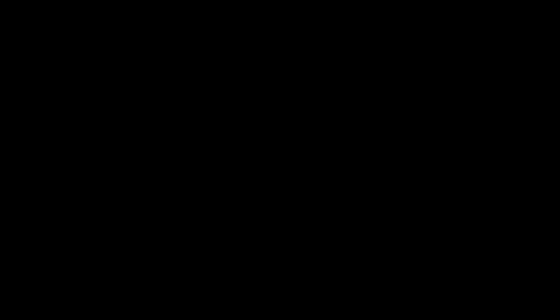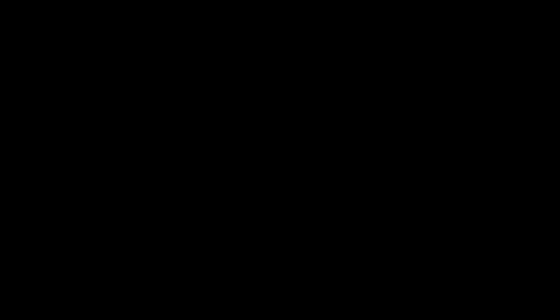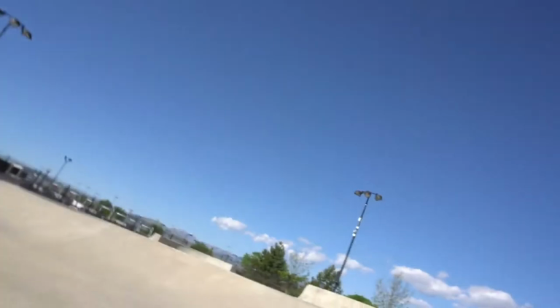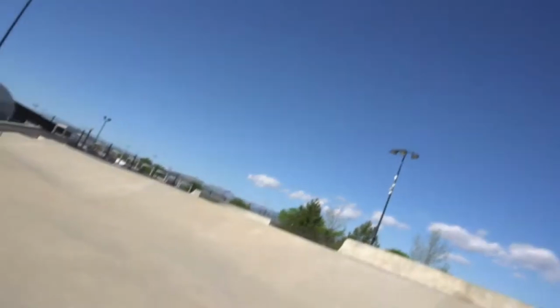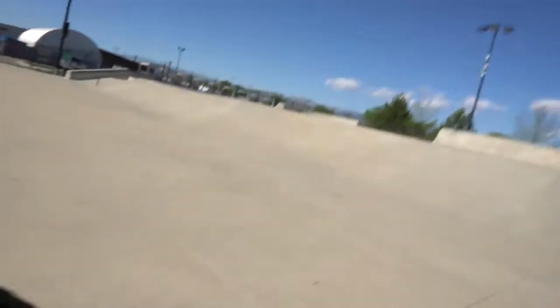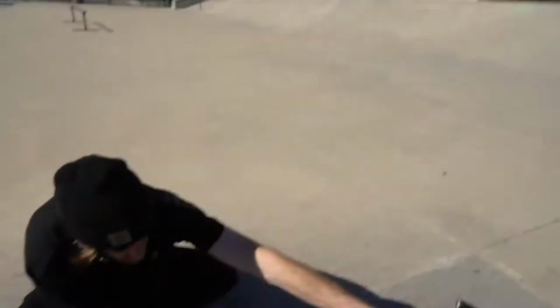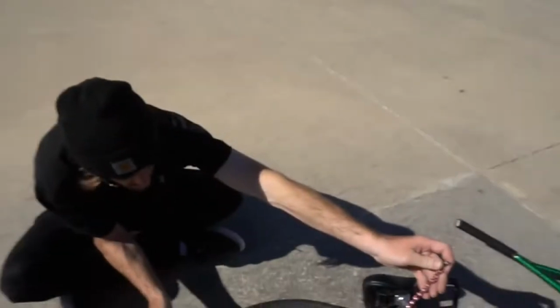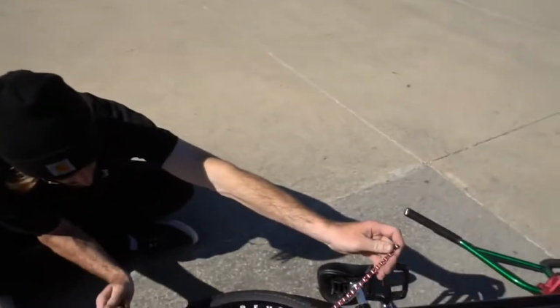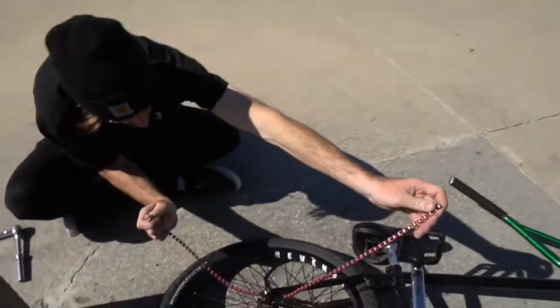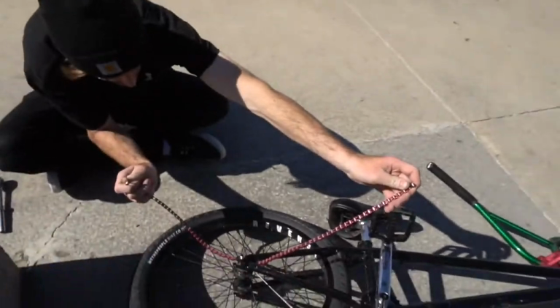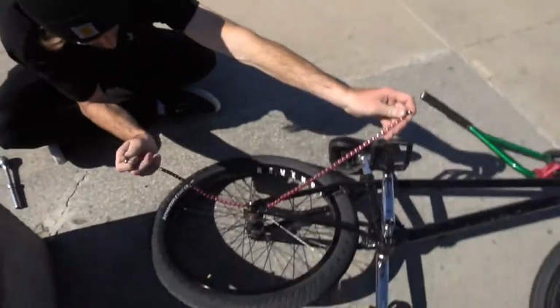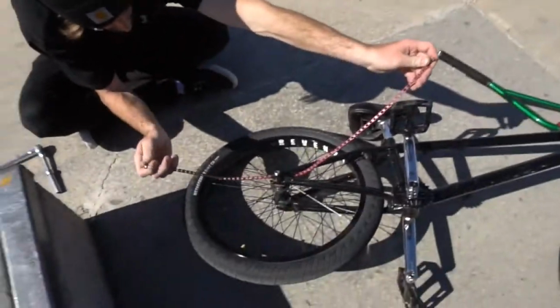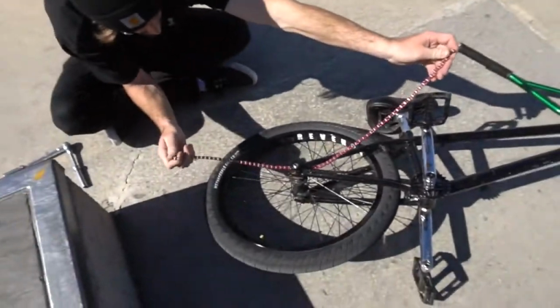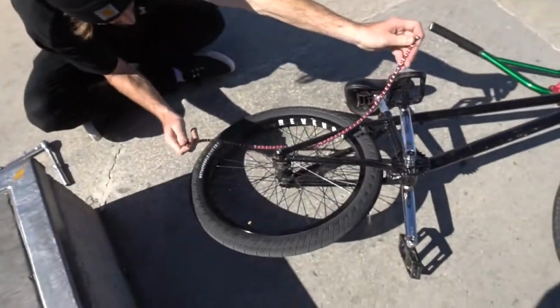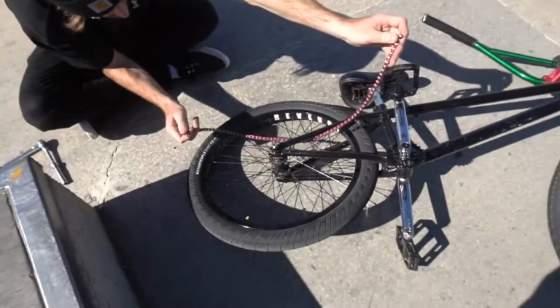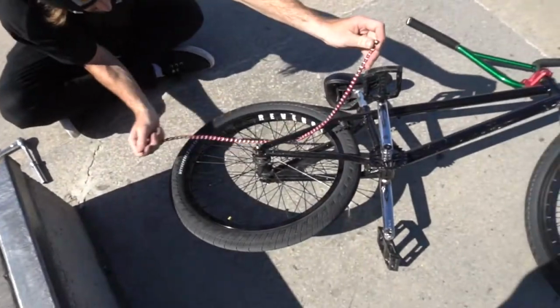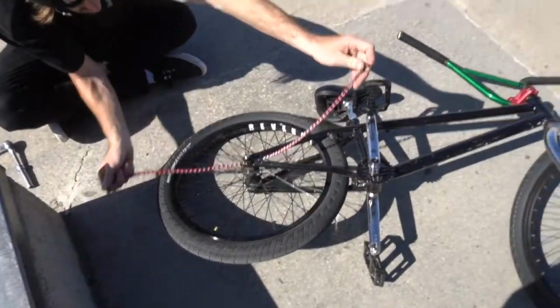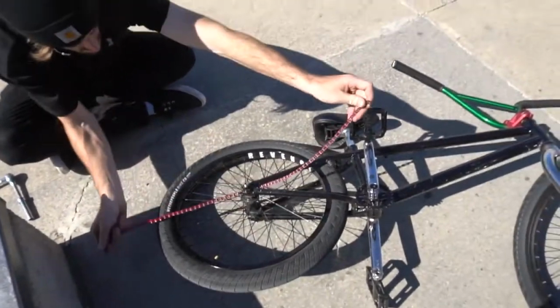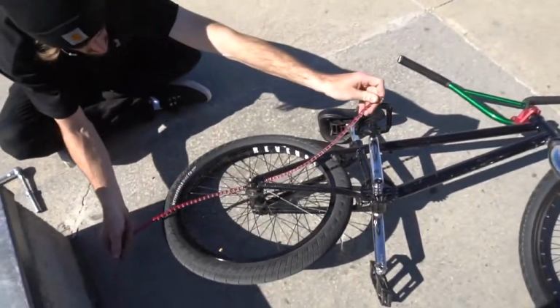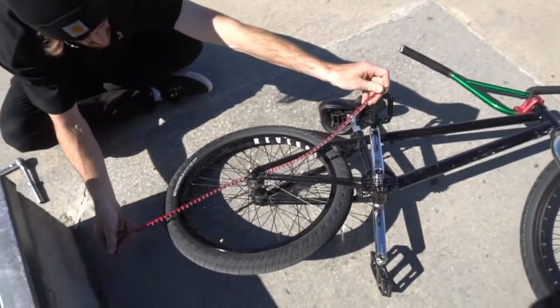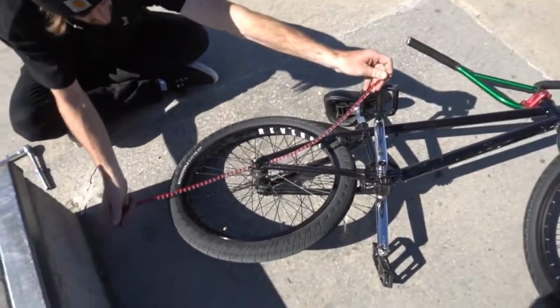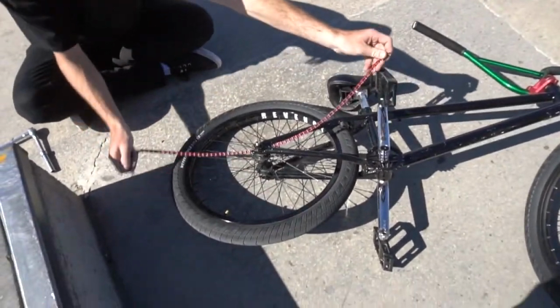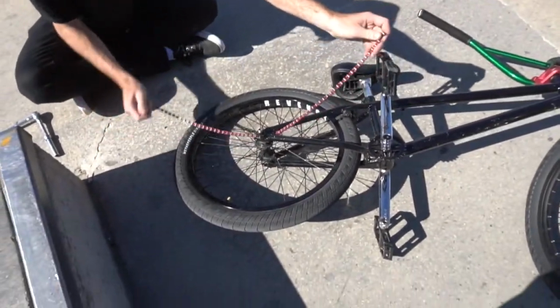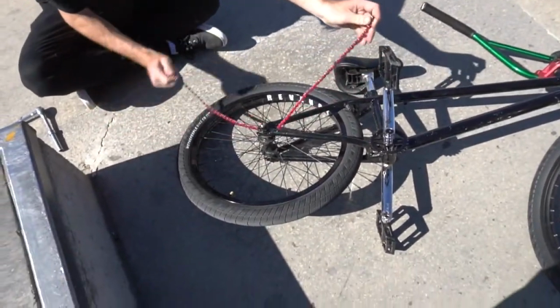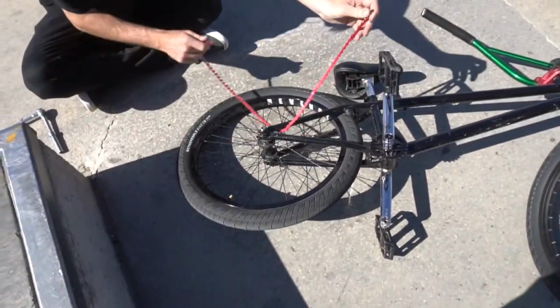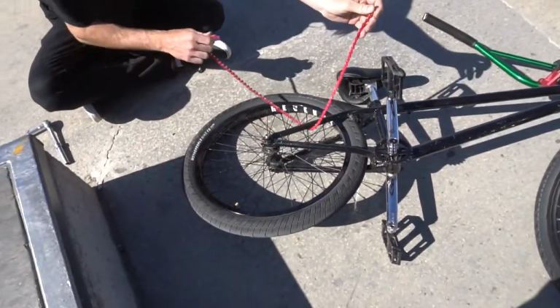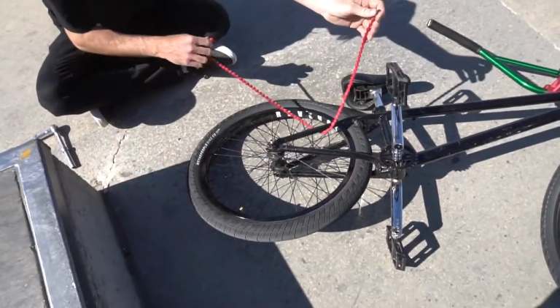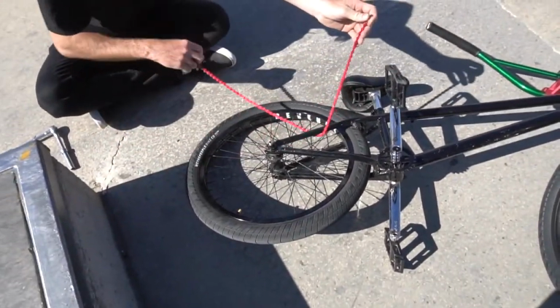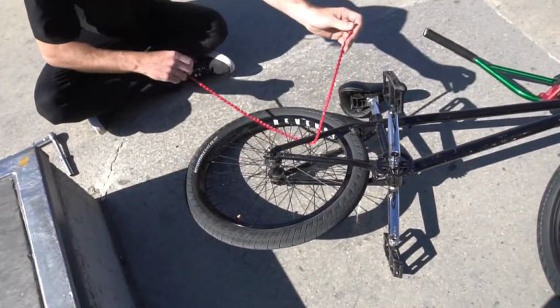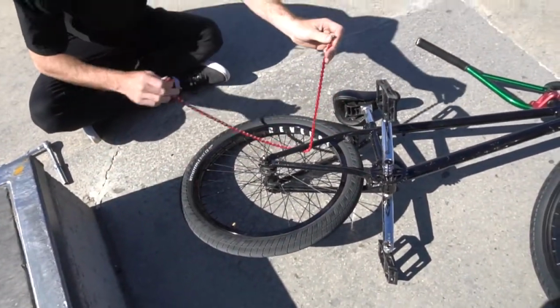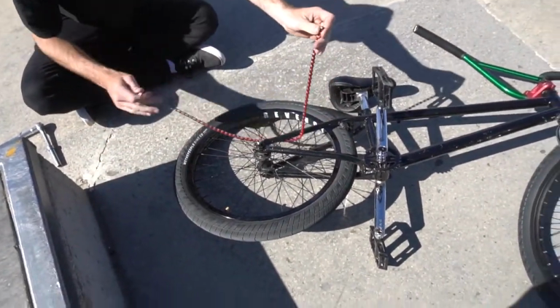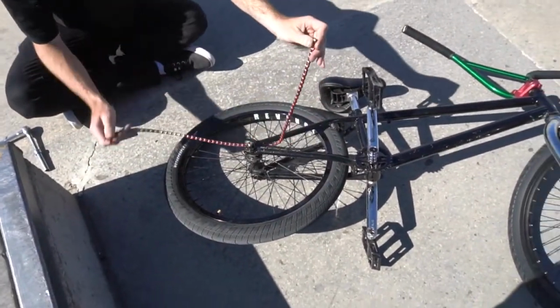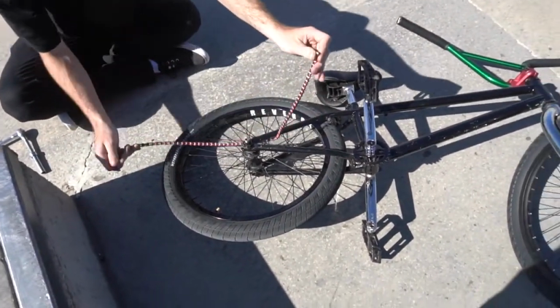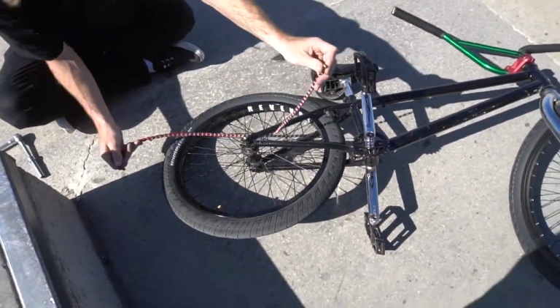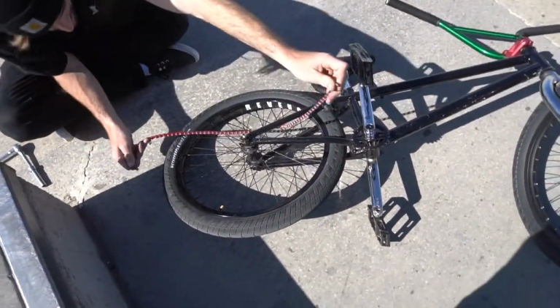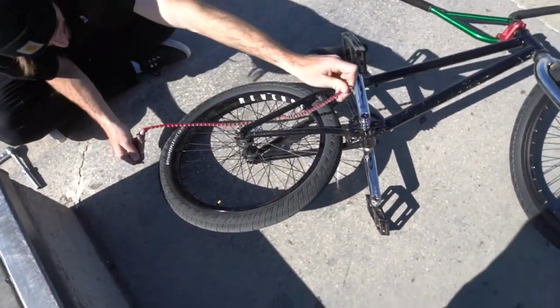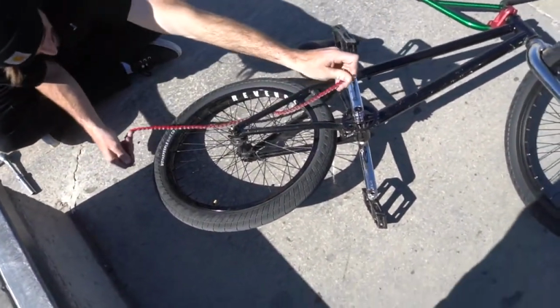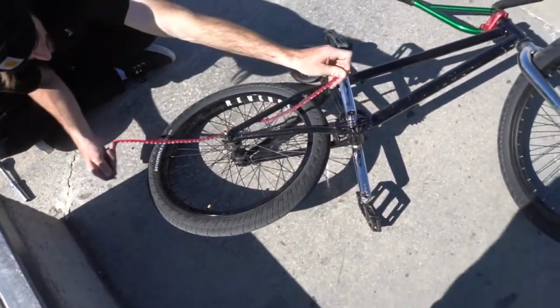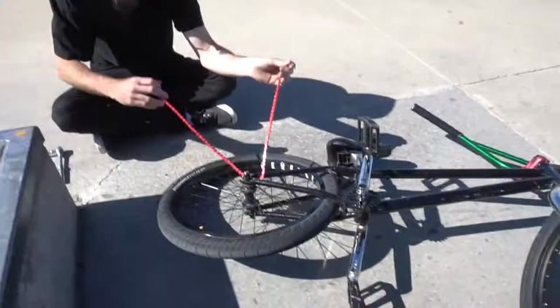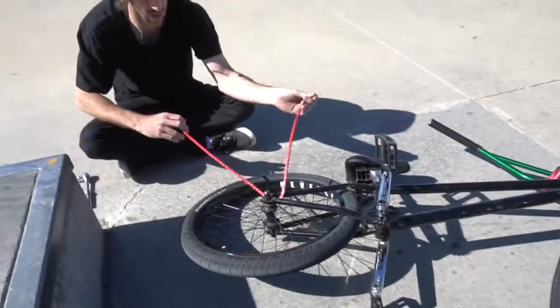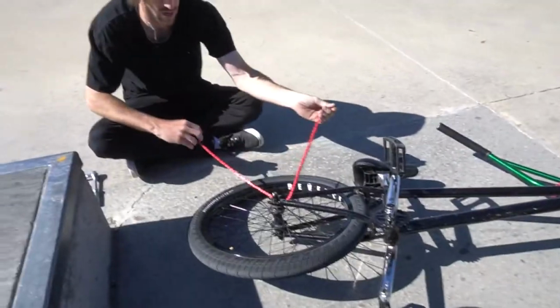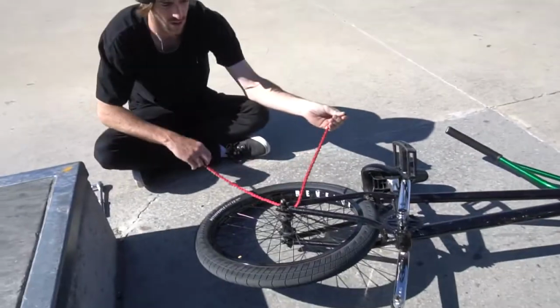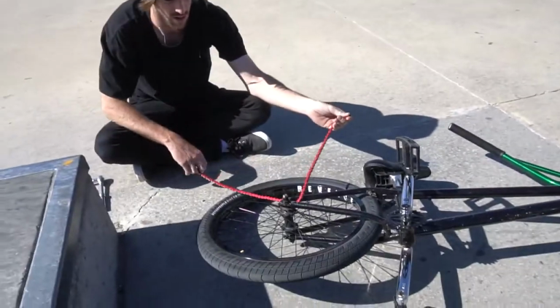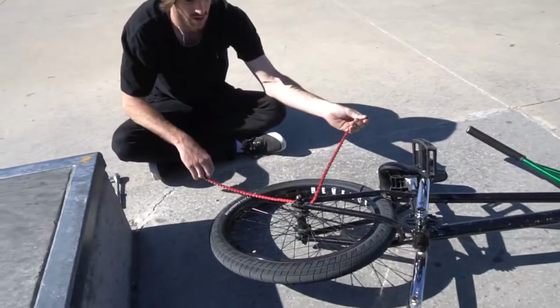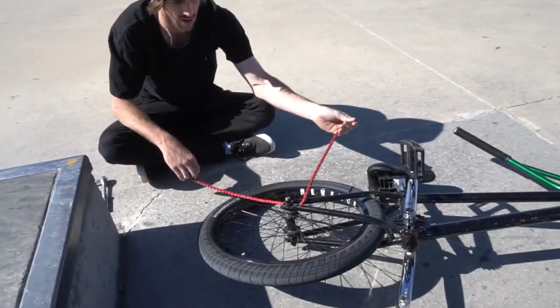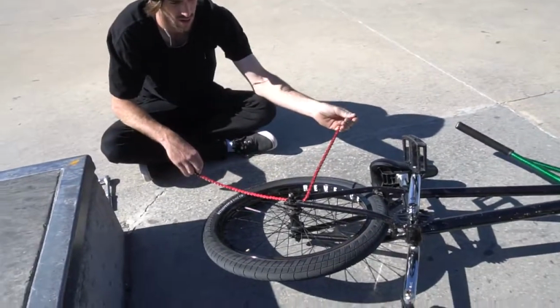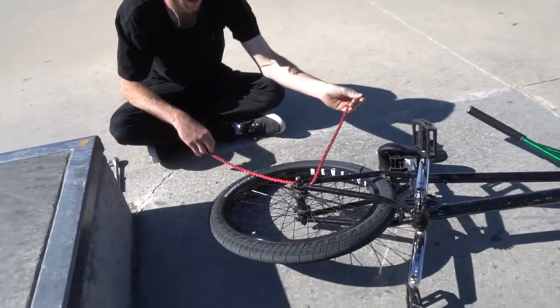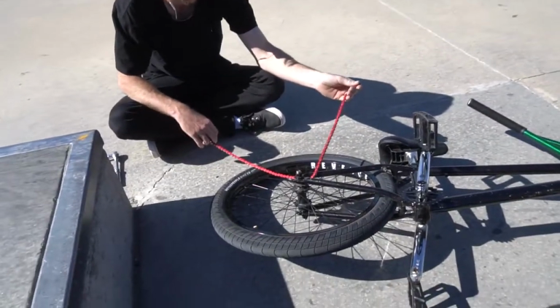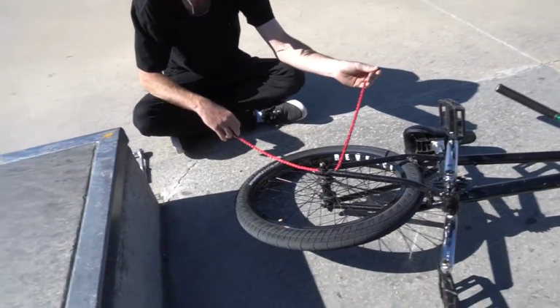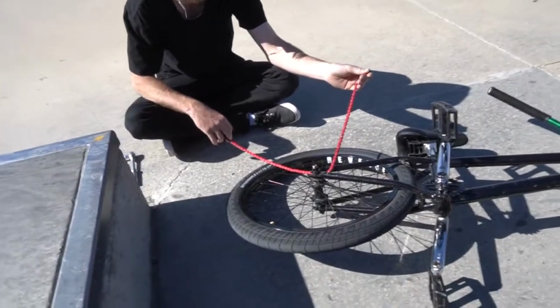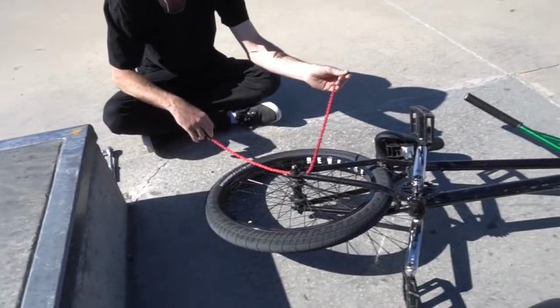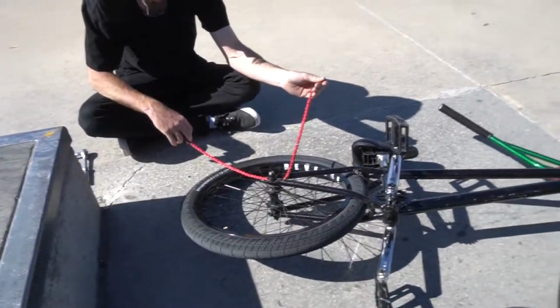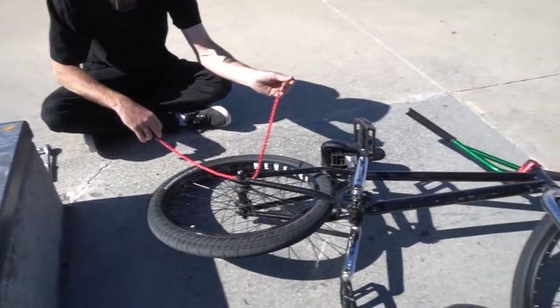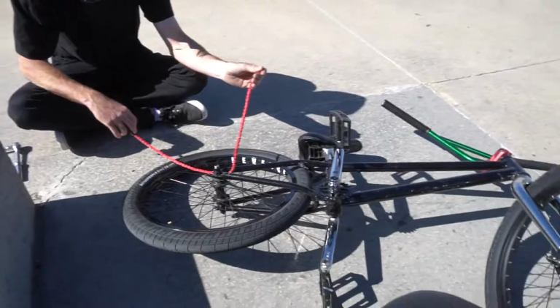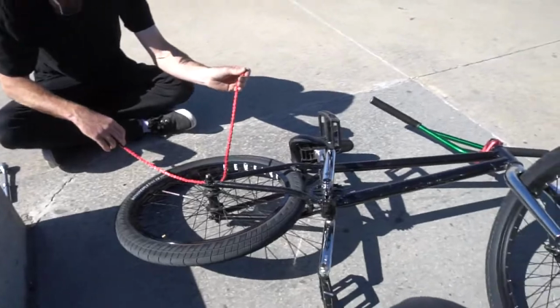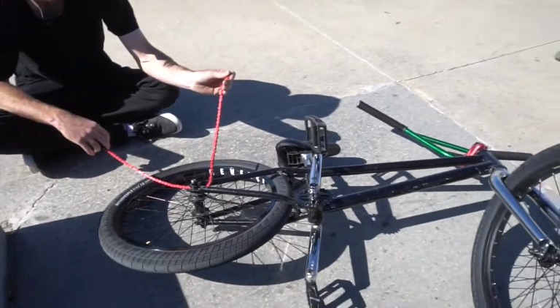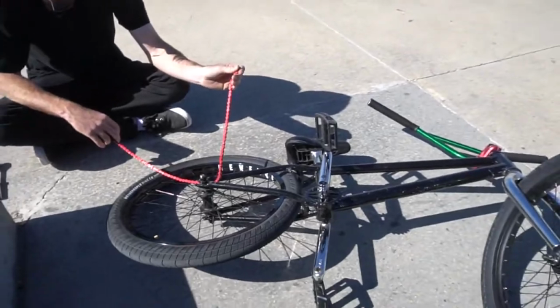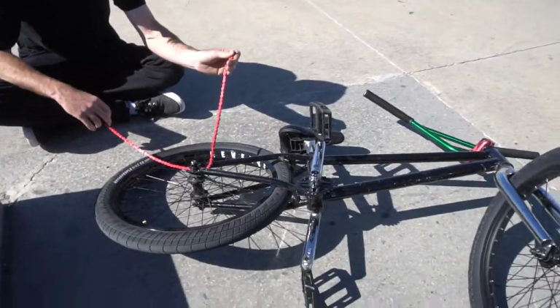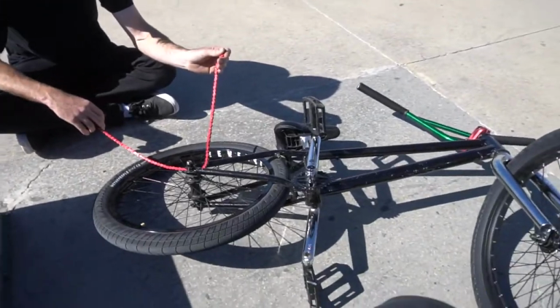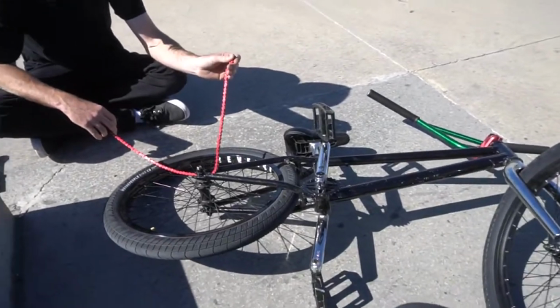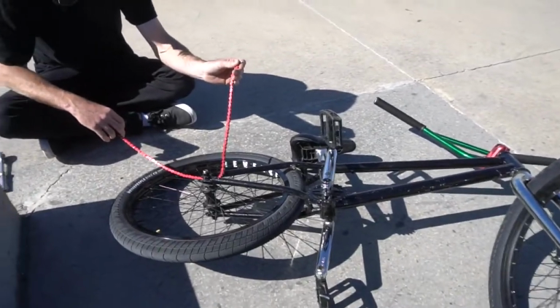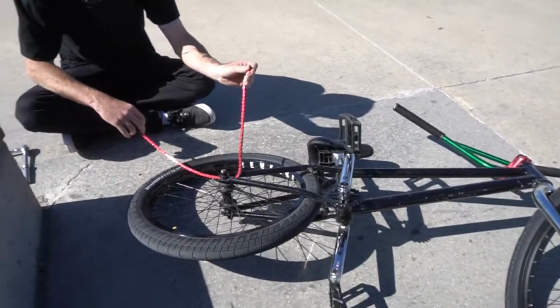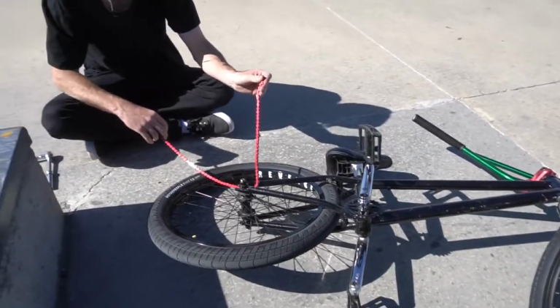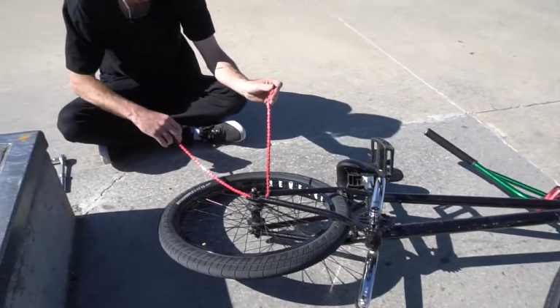What do we have here Tom? A broken Z chain. Yep, broken chain. I smashed it right on the sprocket.